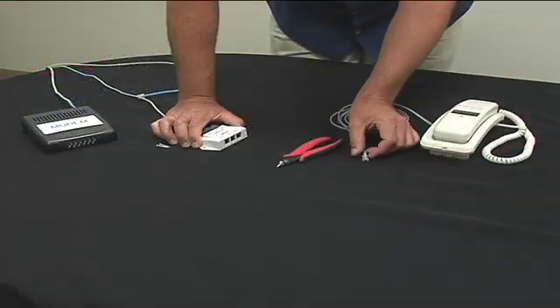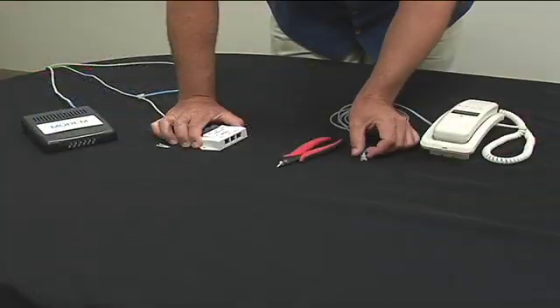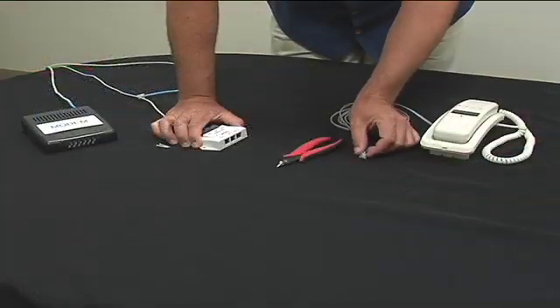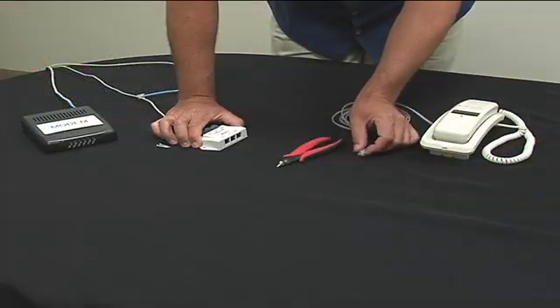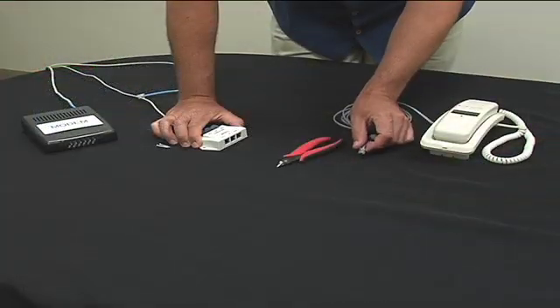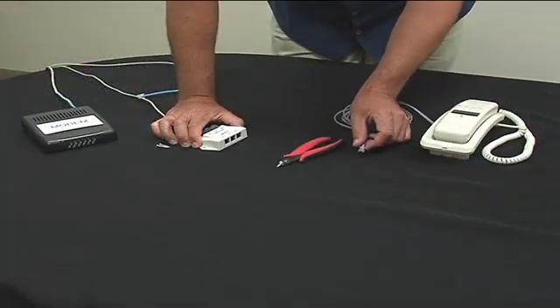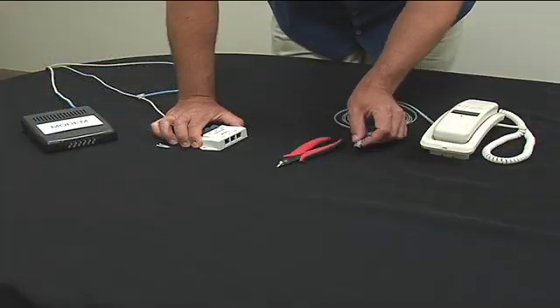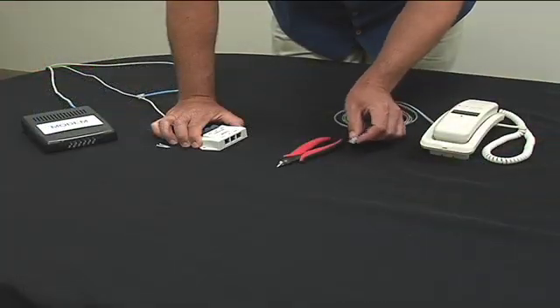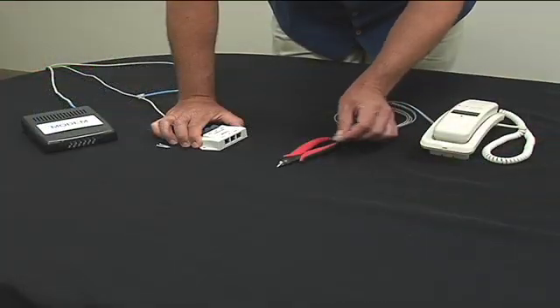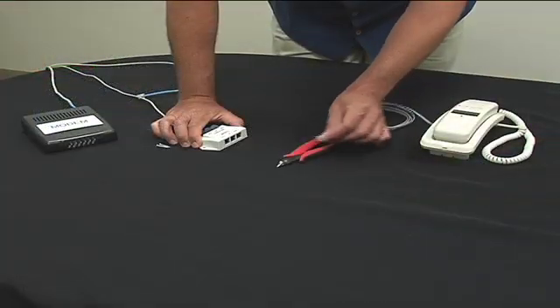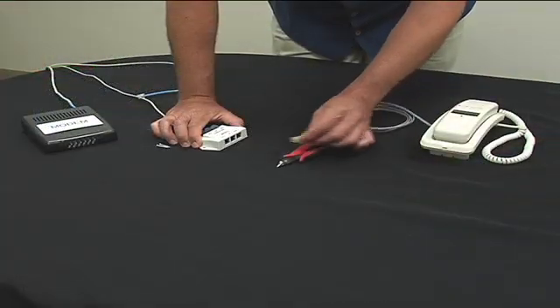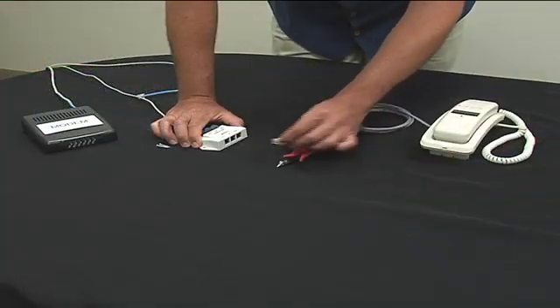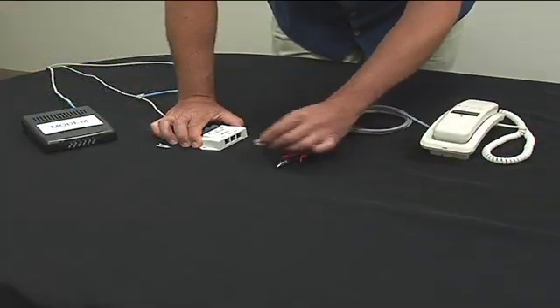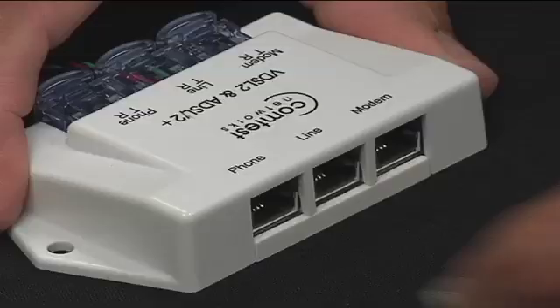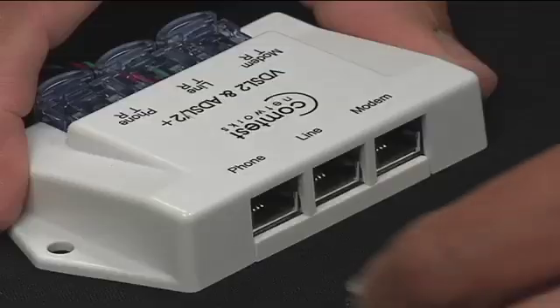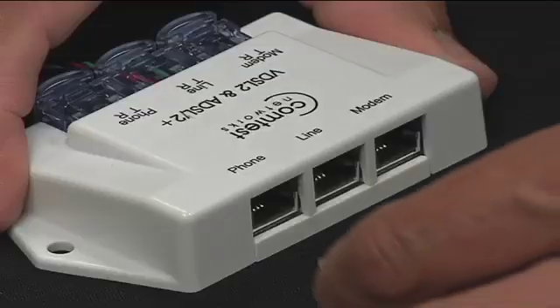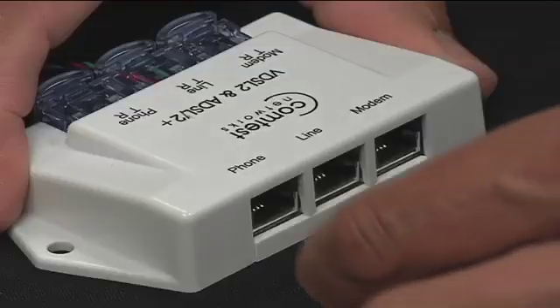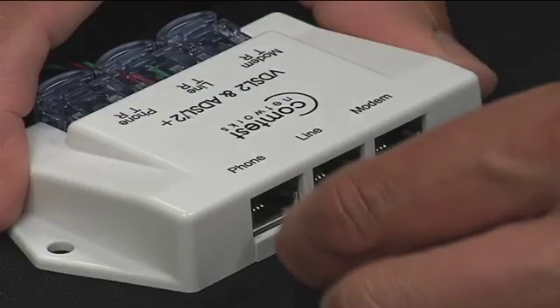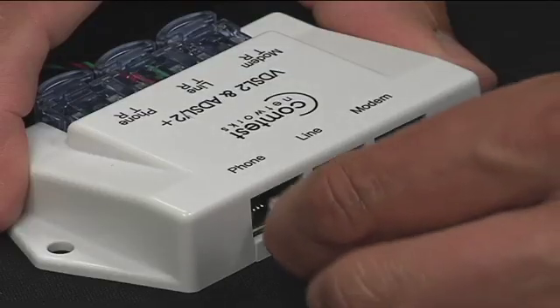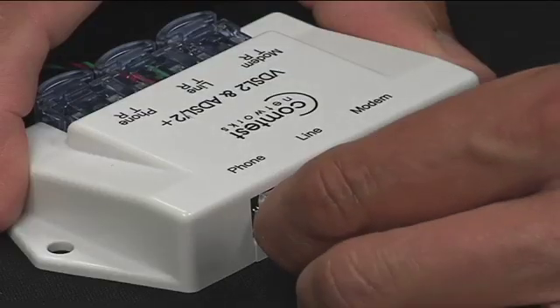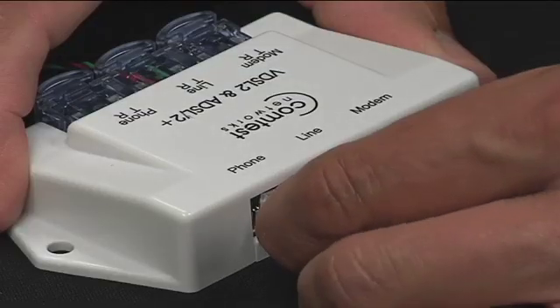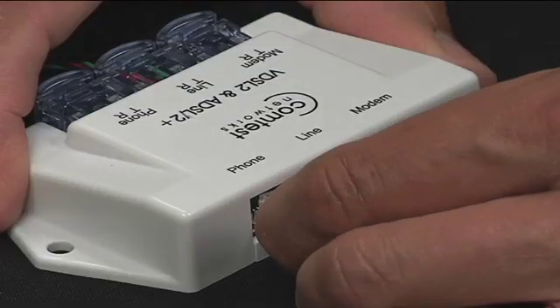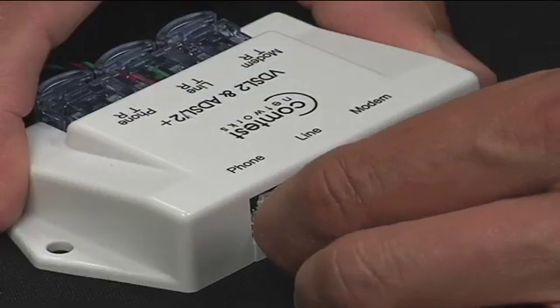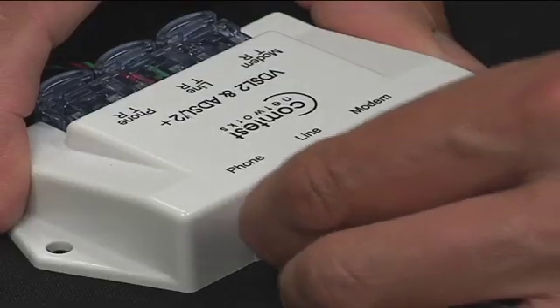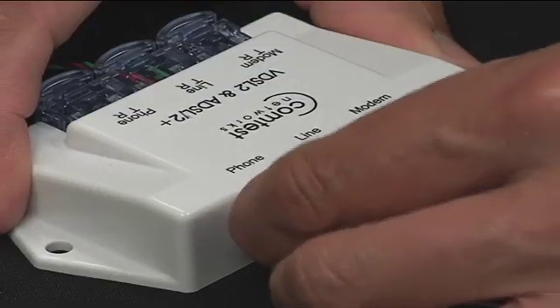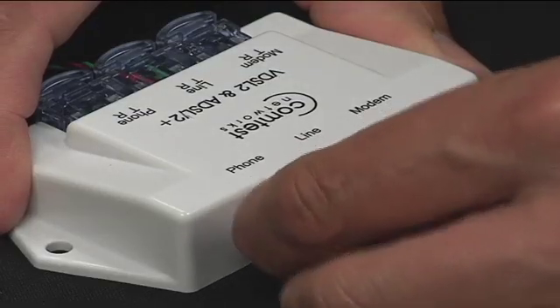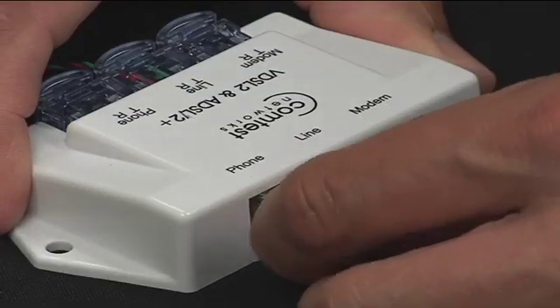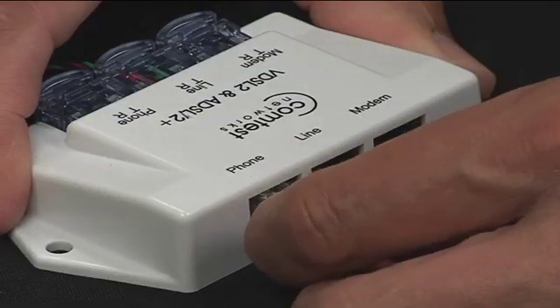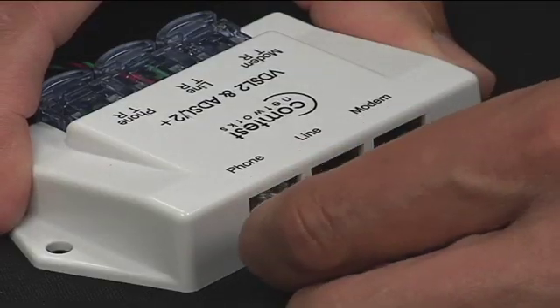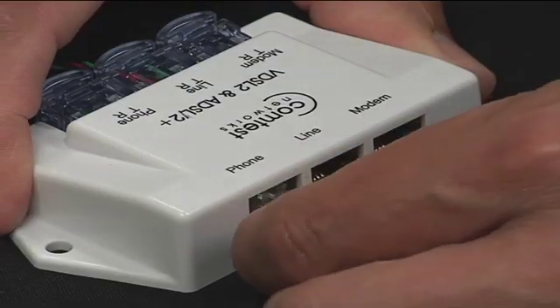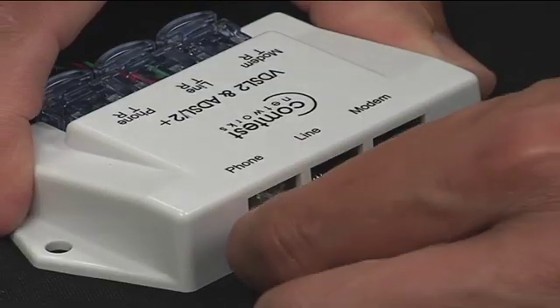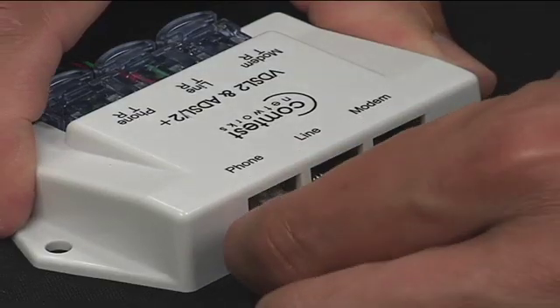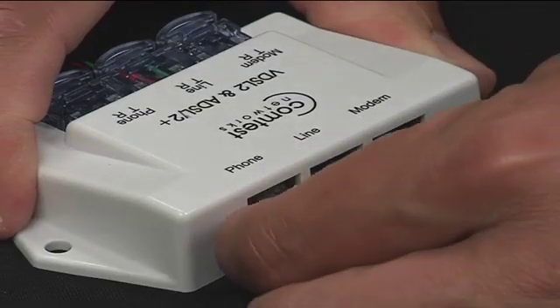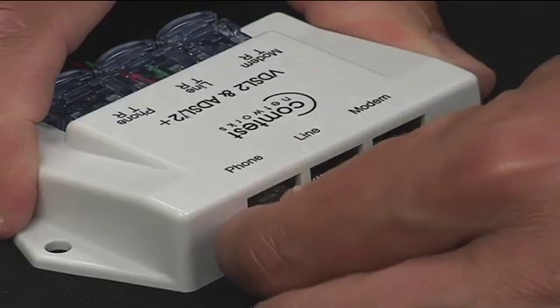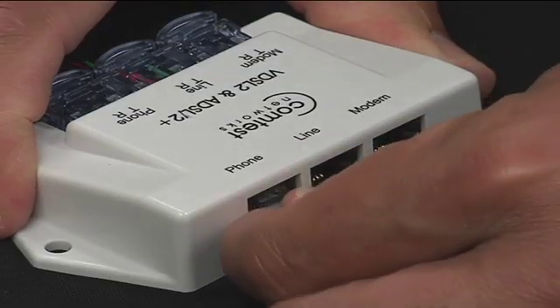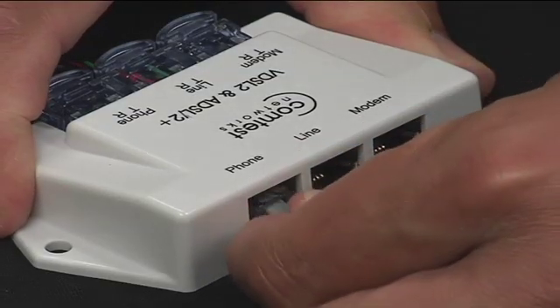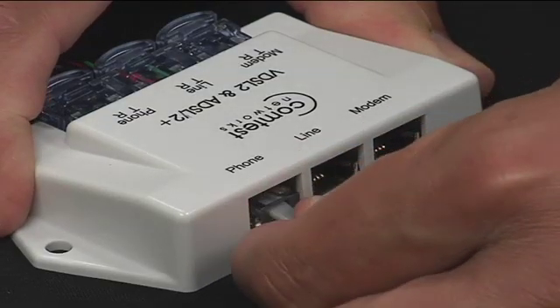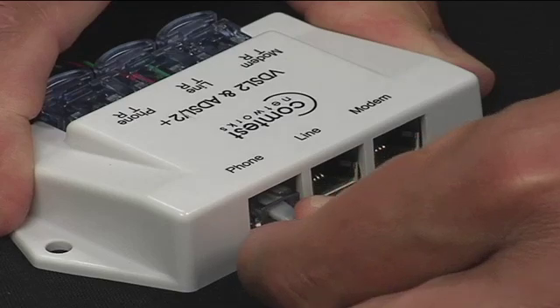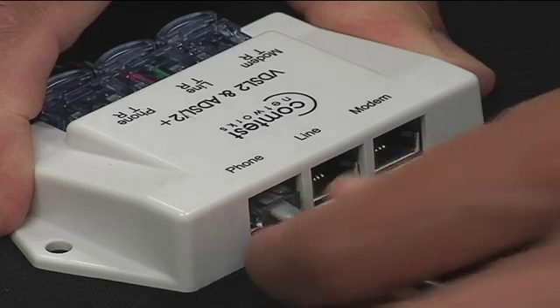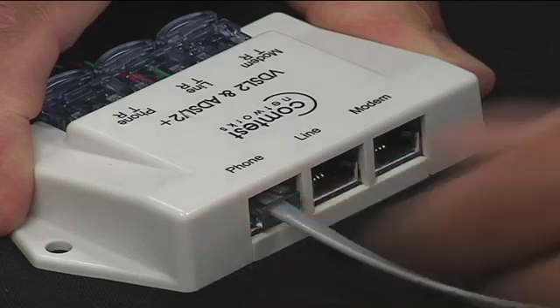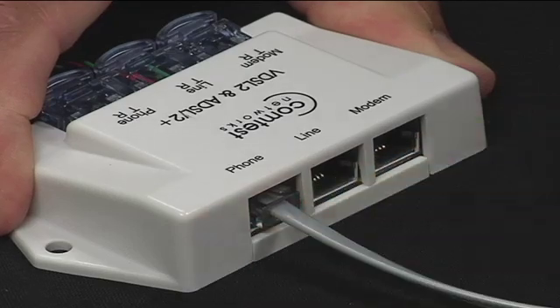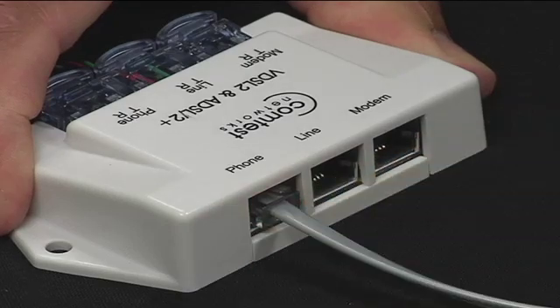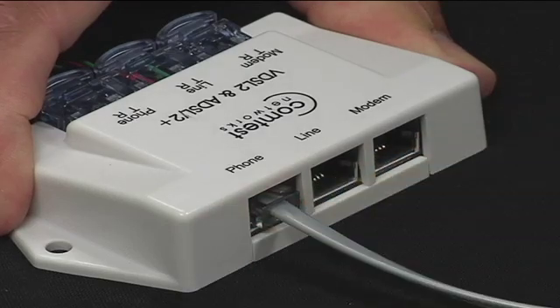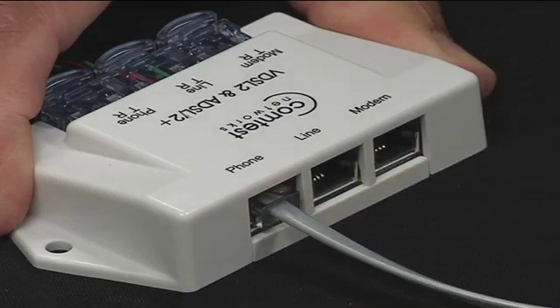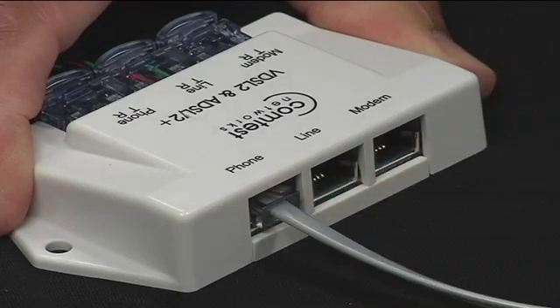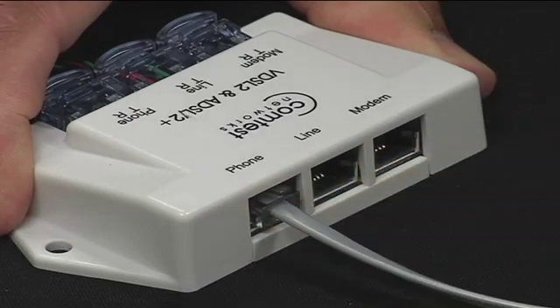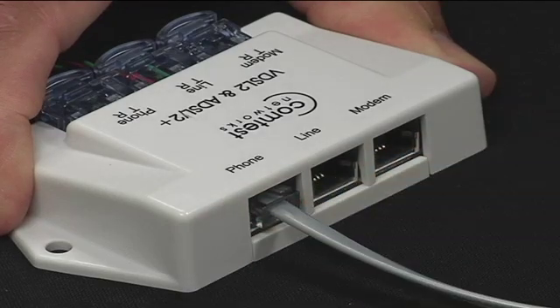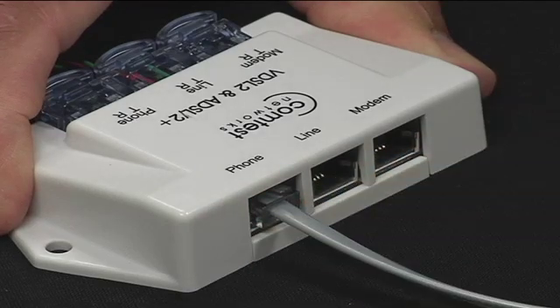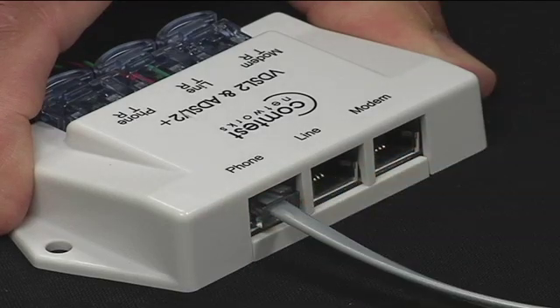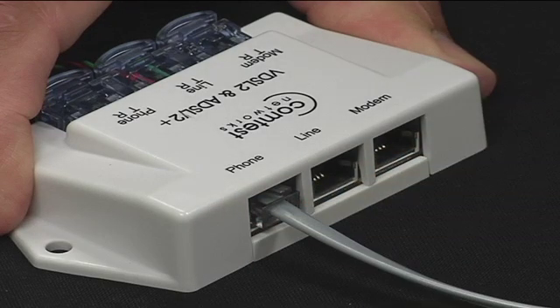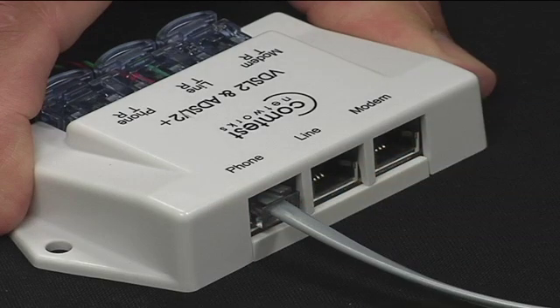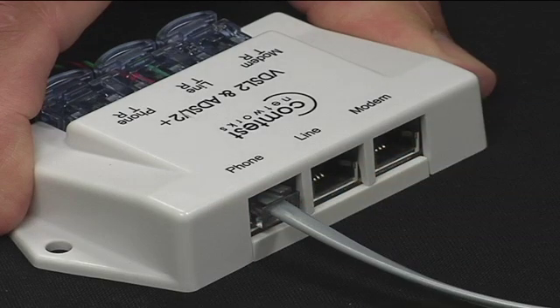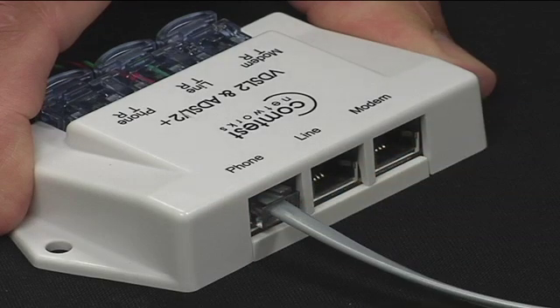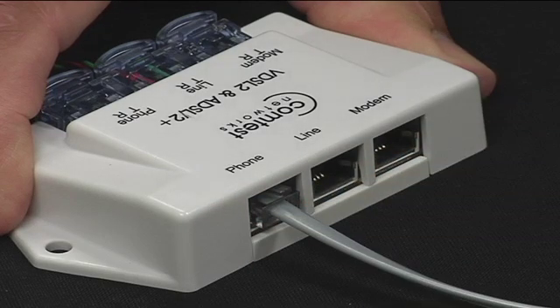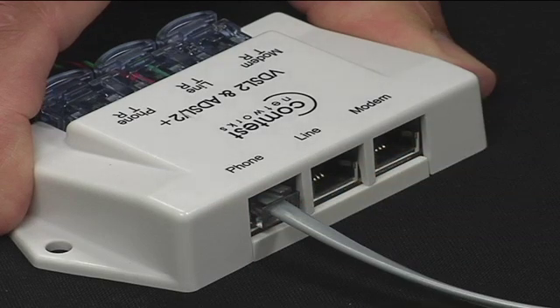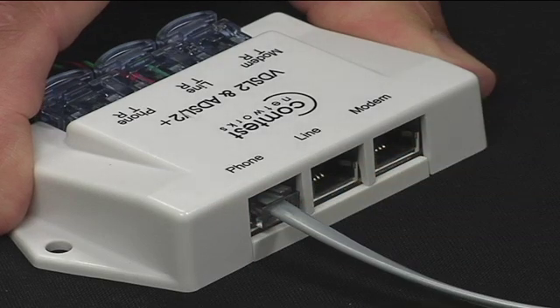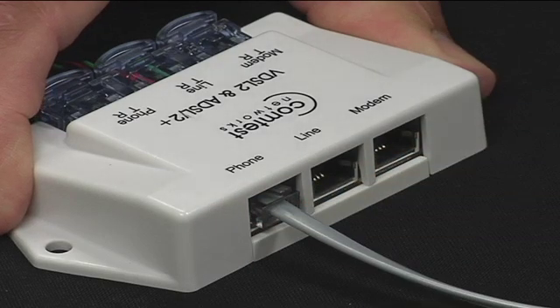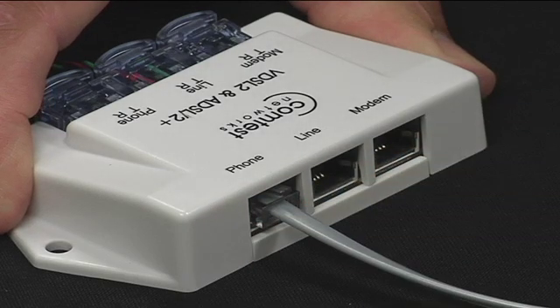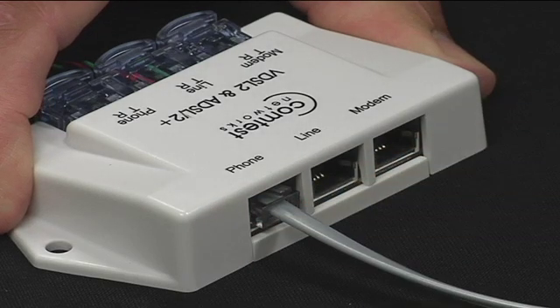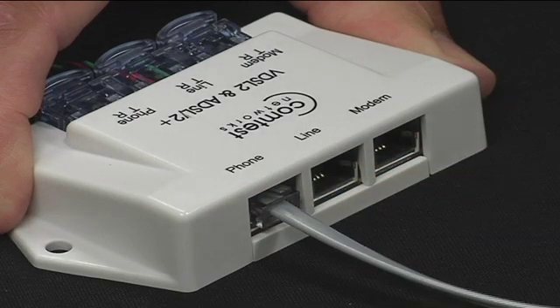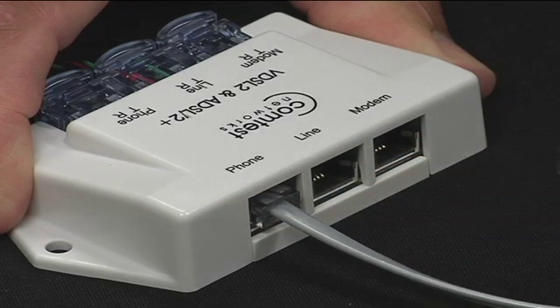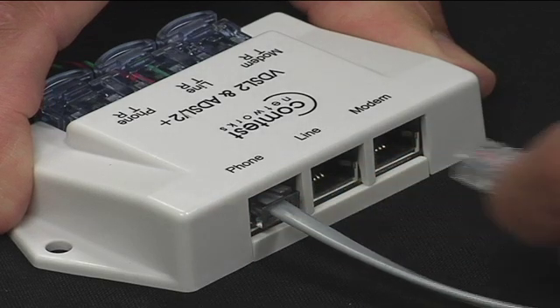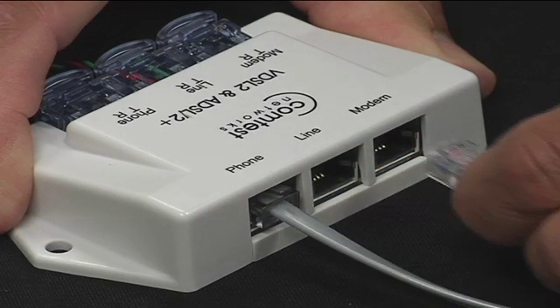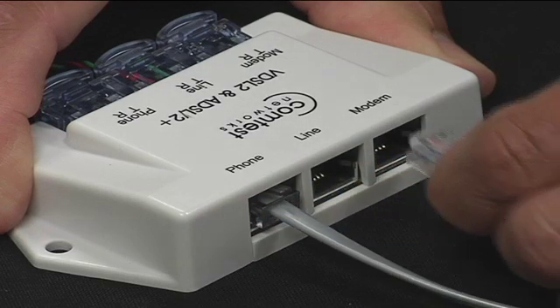Then connect the phone to the corresponding RJ11 port. And finally, the modem.